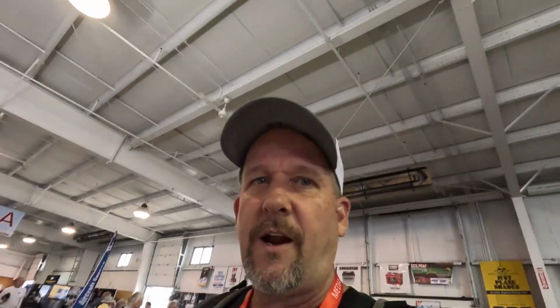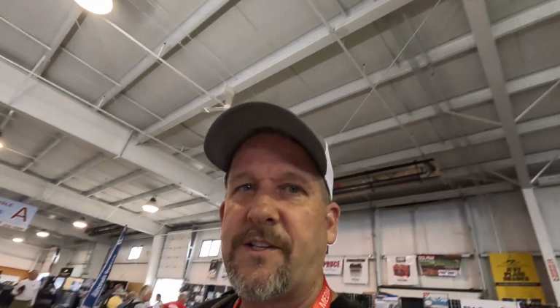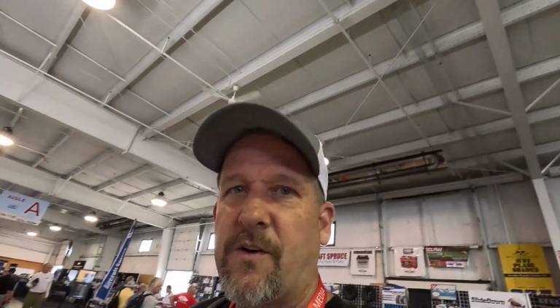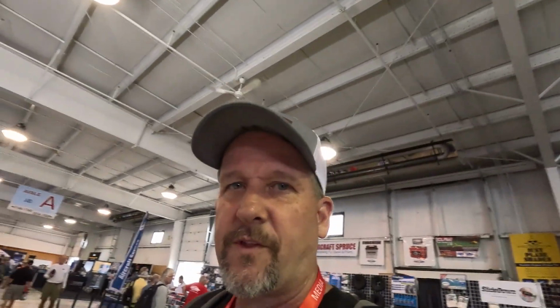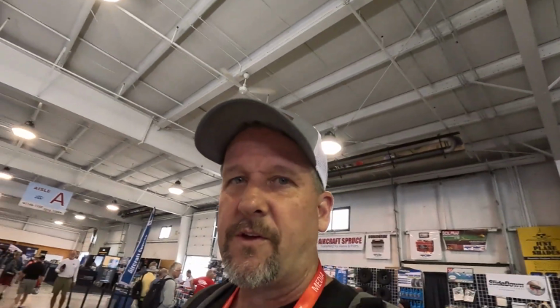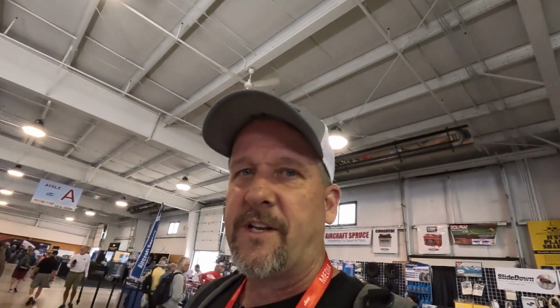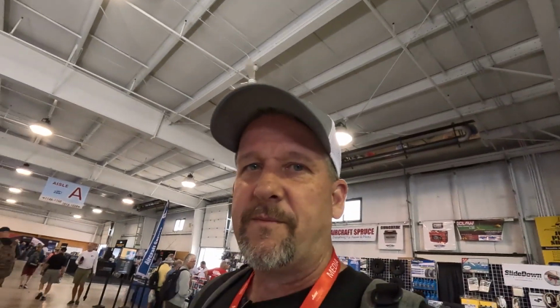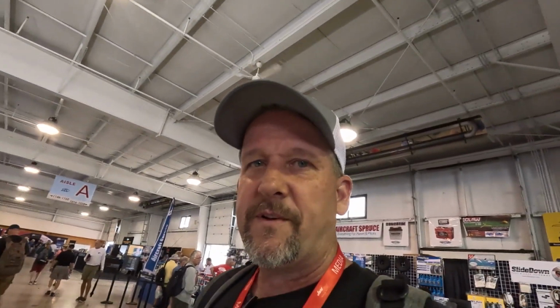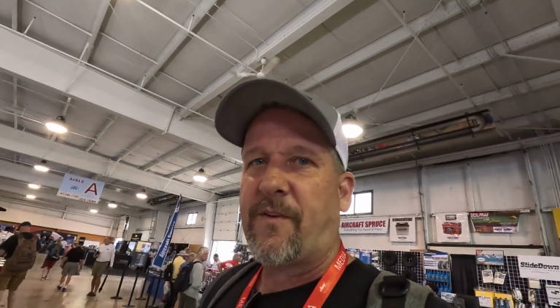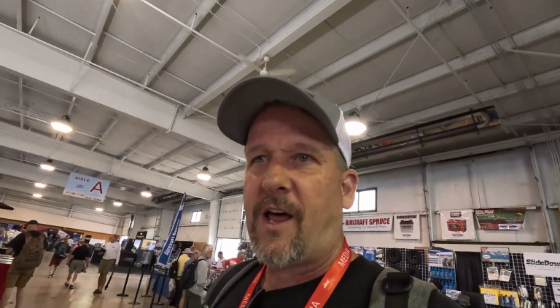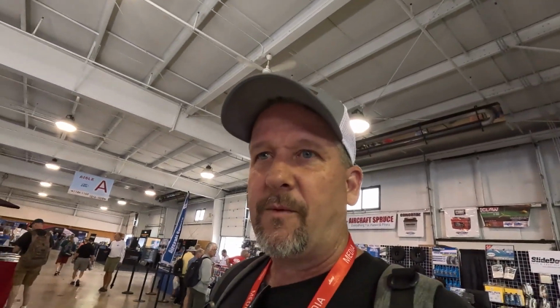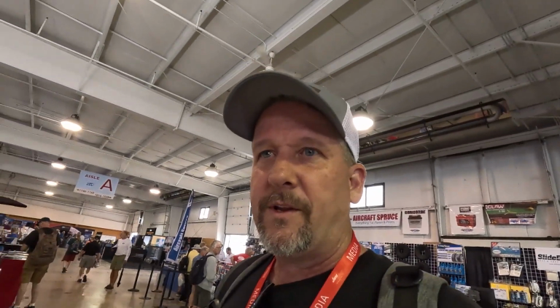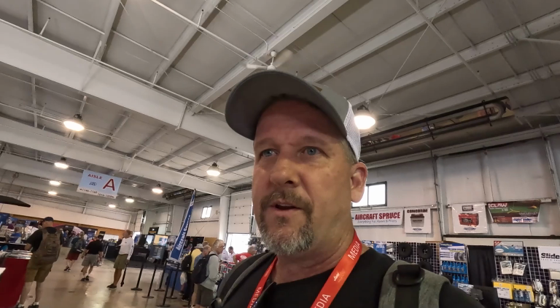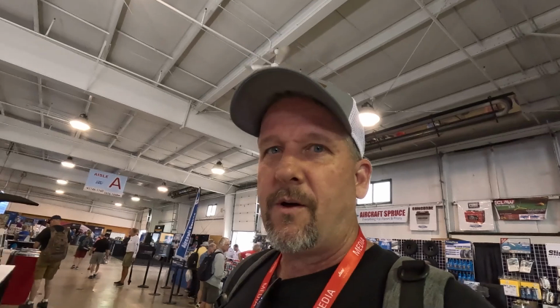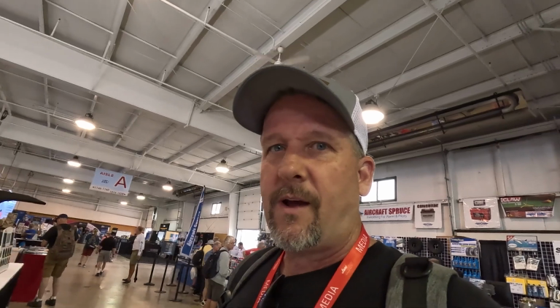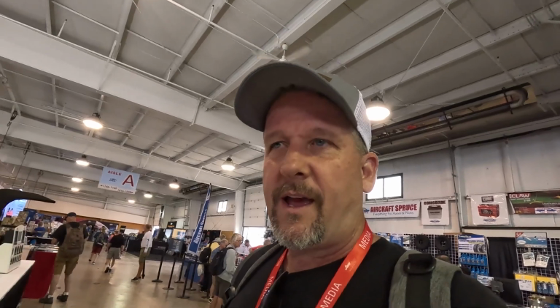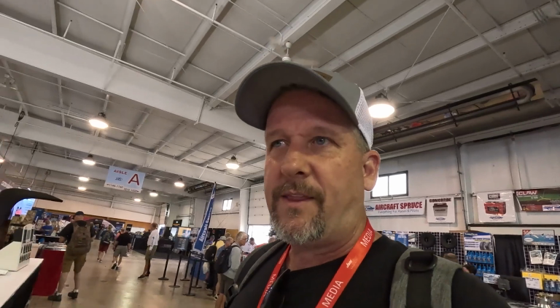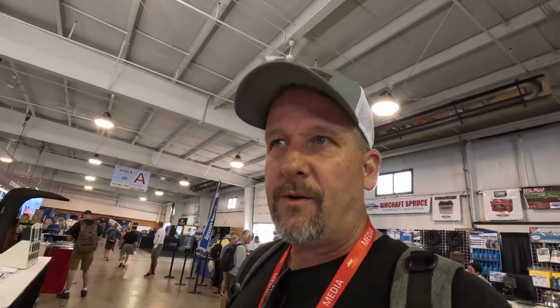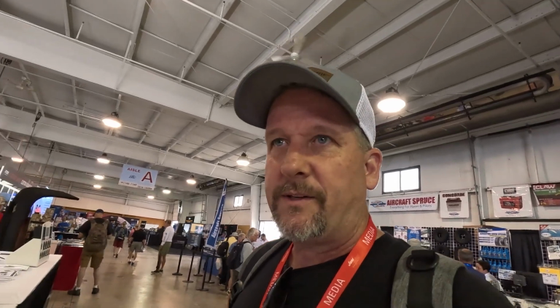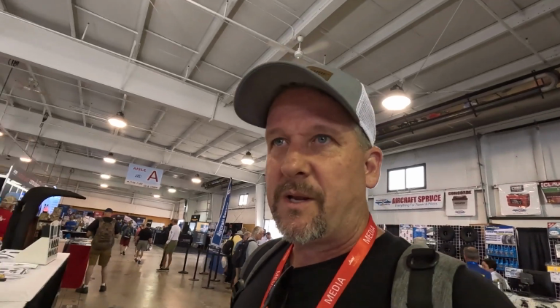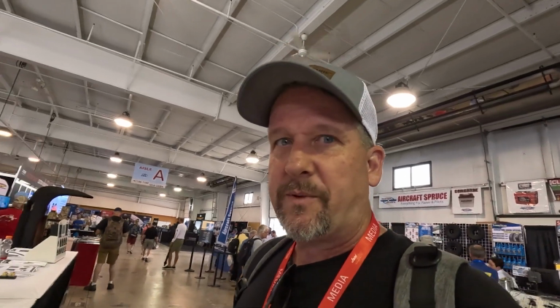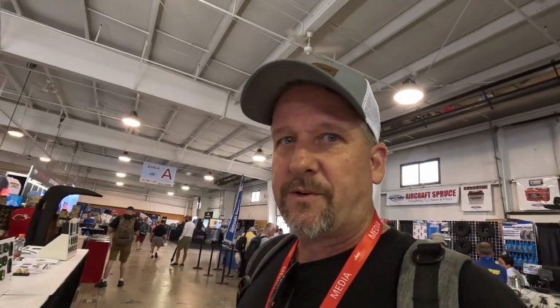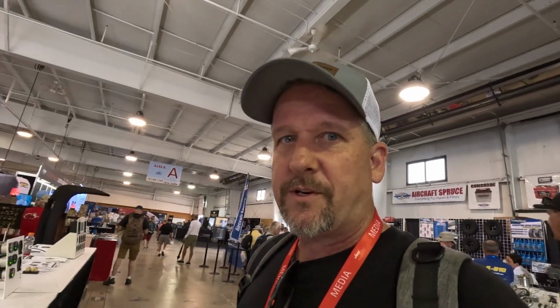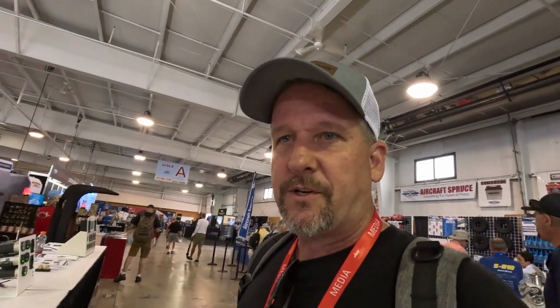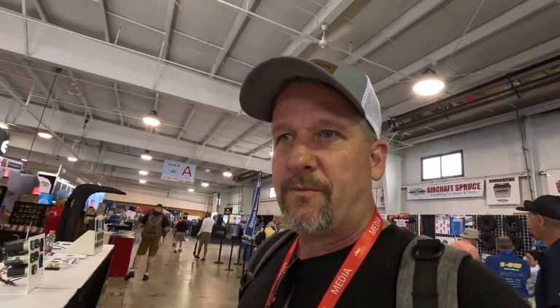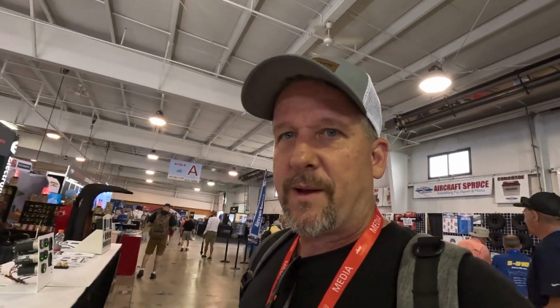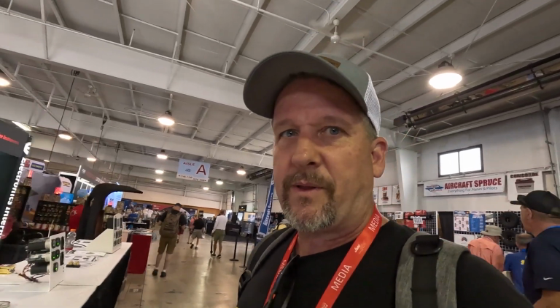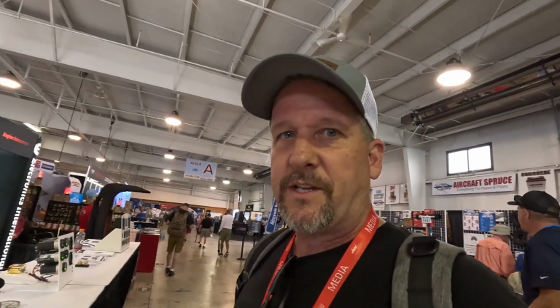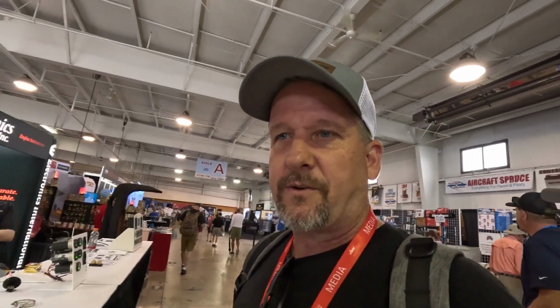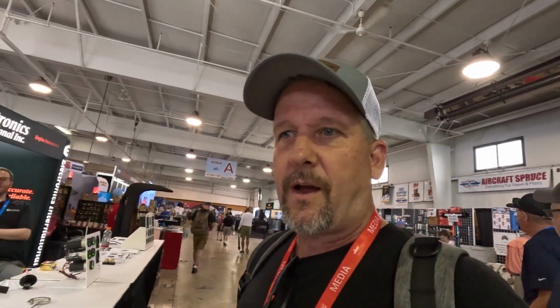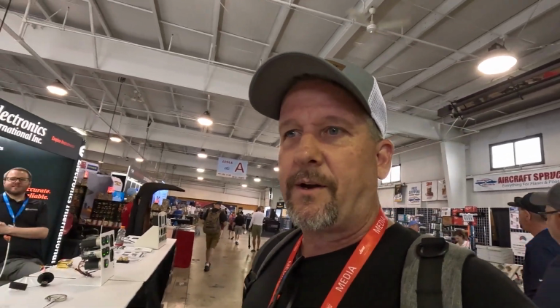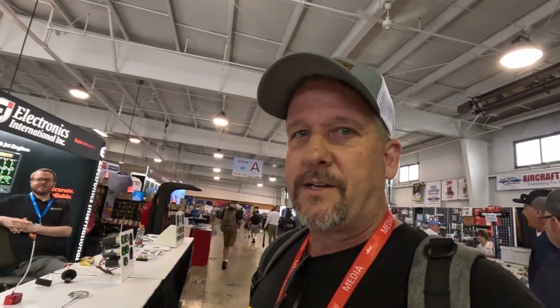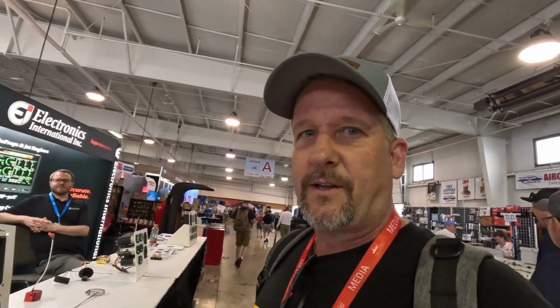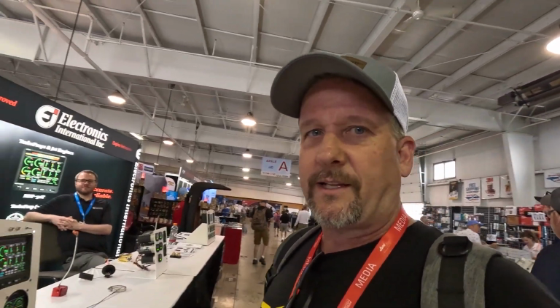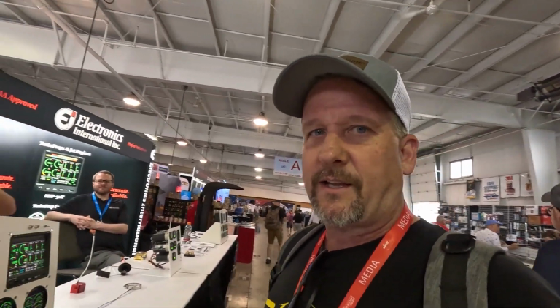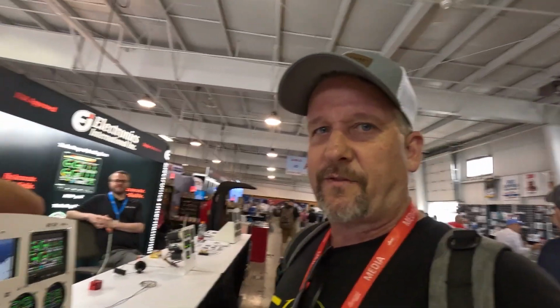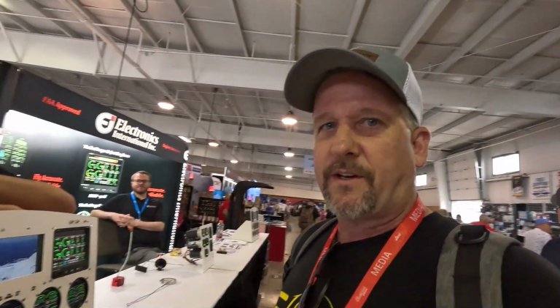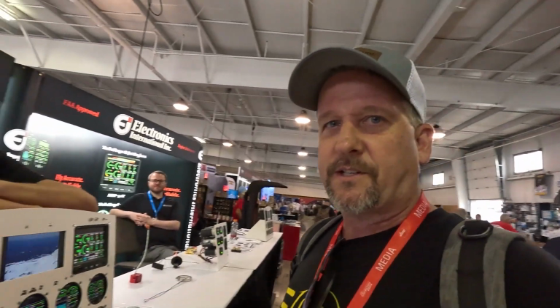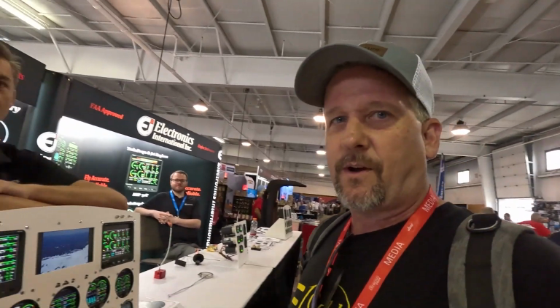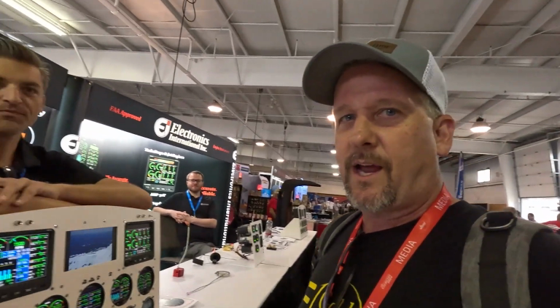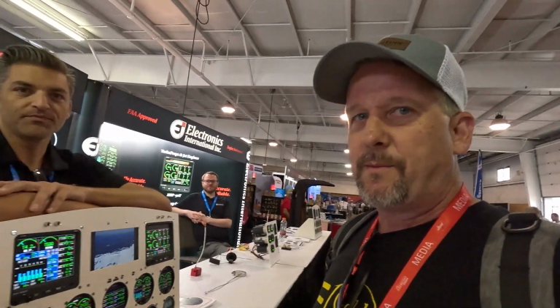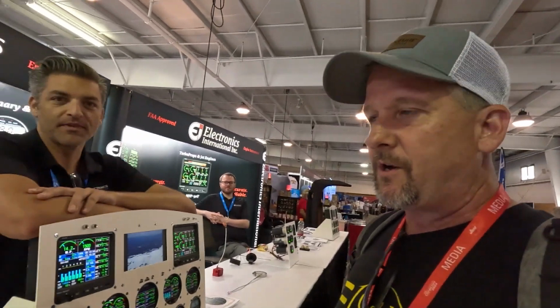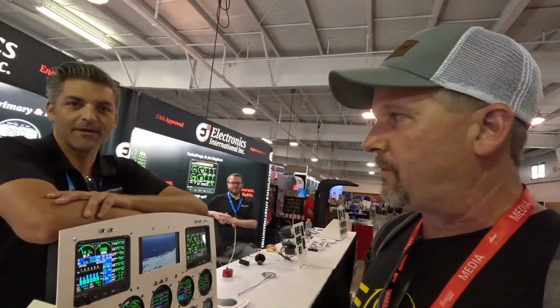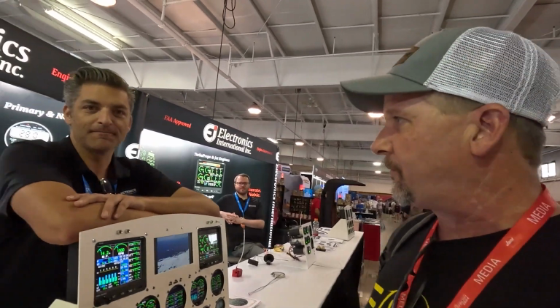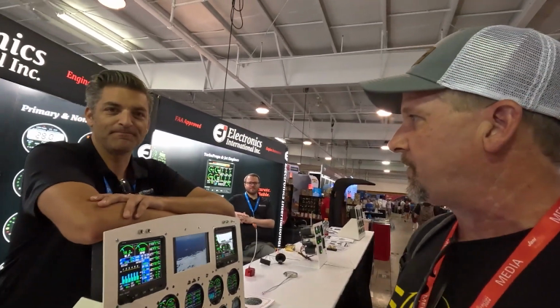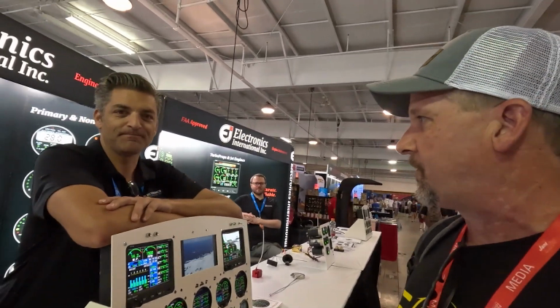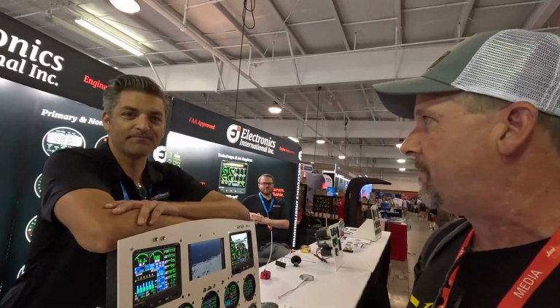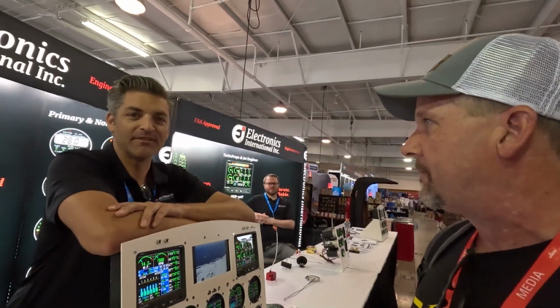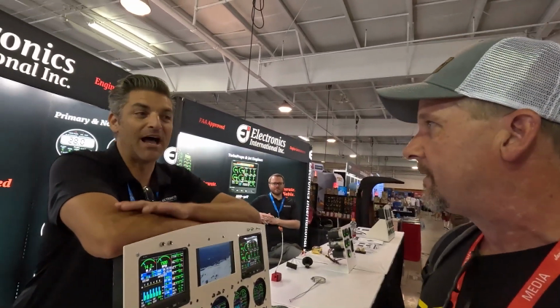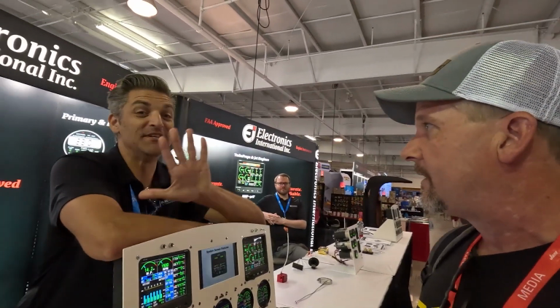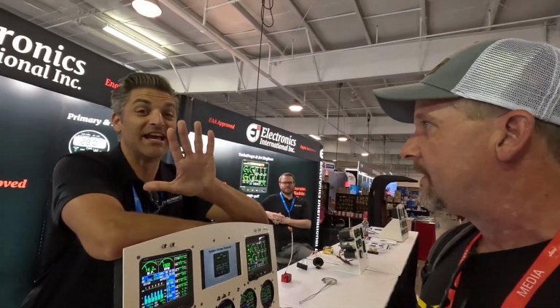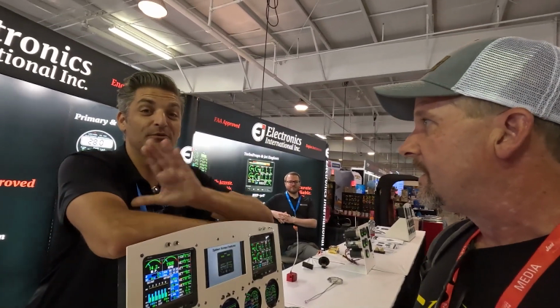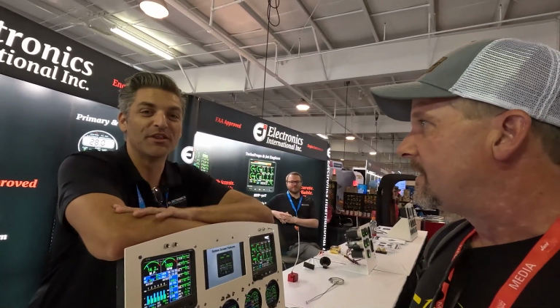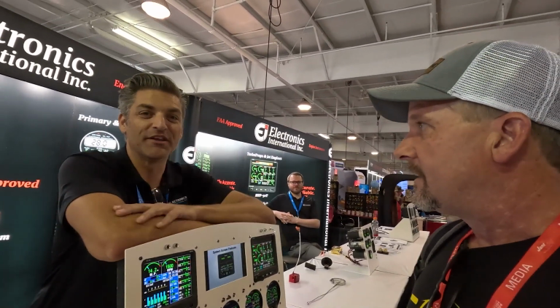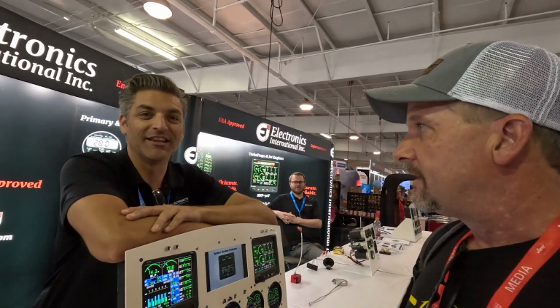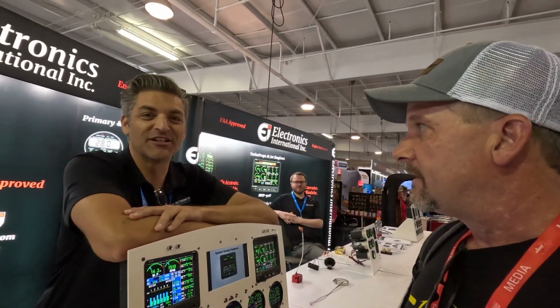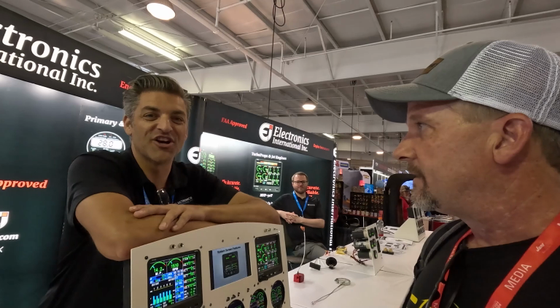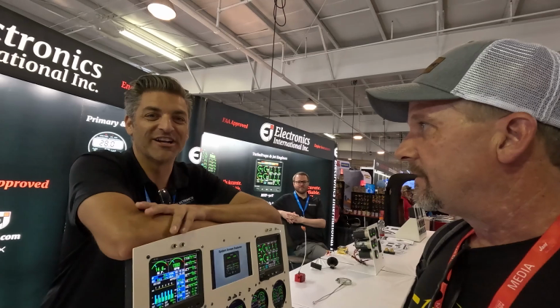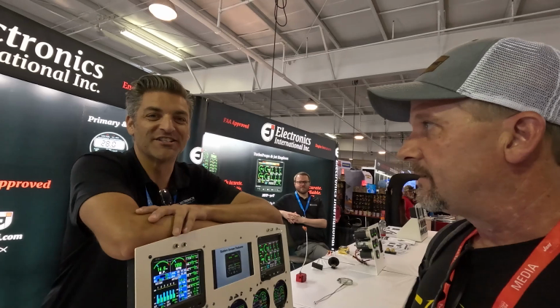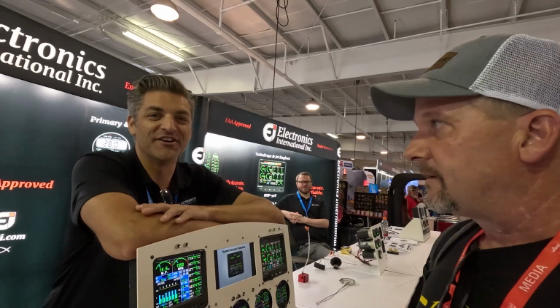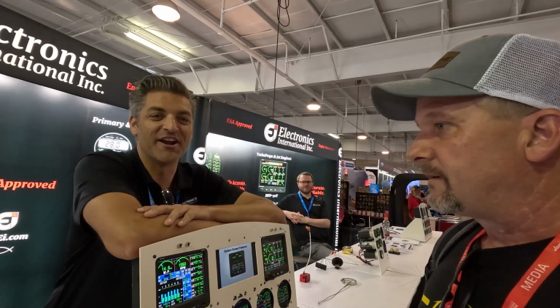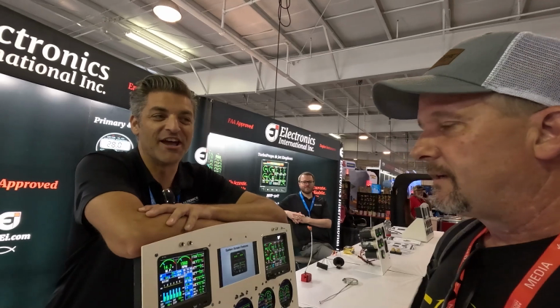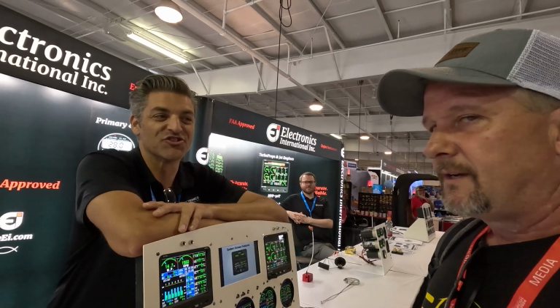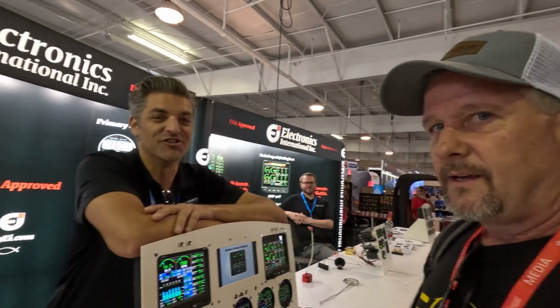All right, so for those that have been following, you know I had the oil temperature issue. My plane's grounded until I get that fixed, so I'm here with — what is your name? I'm Dan with Electronics International.